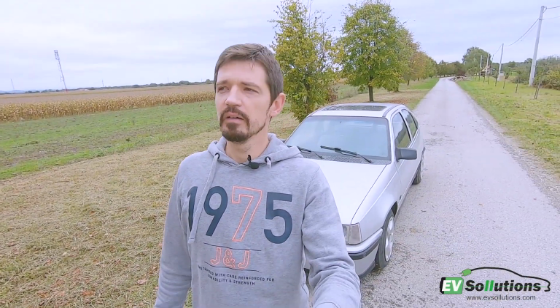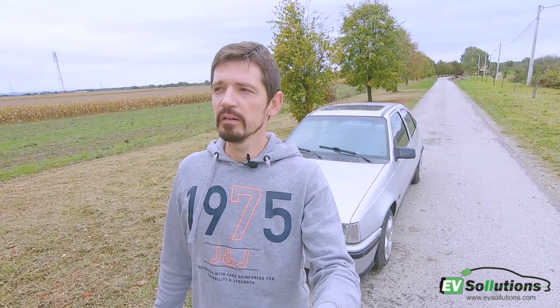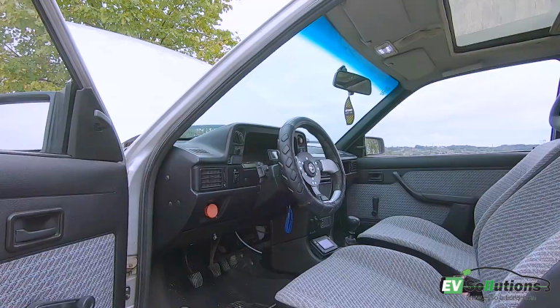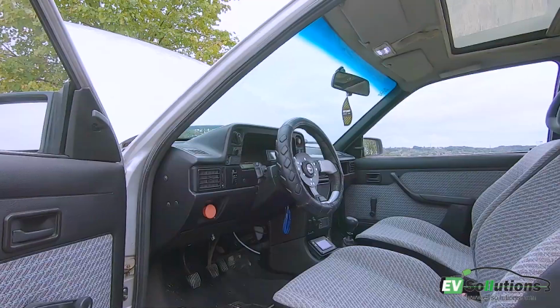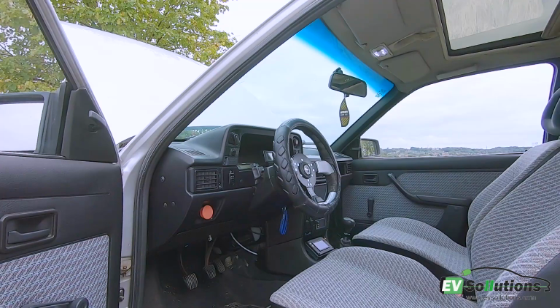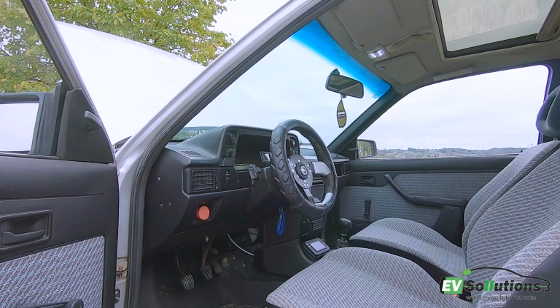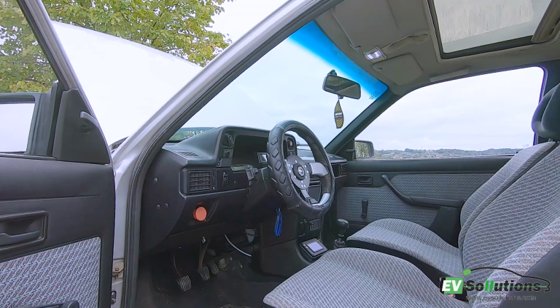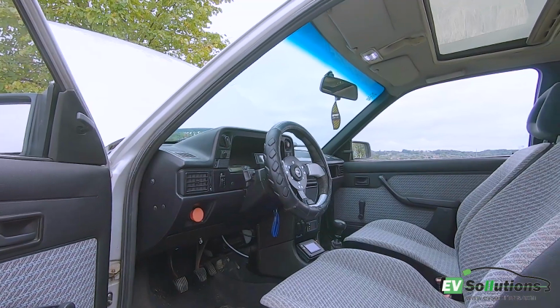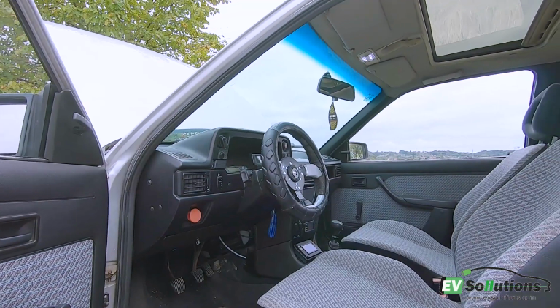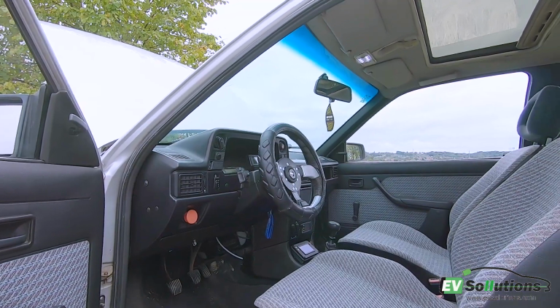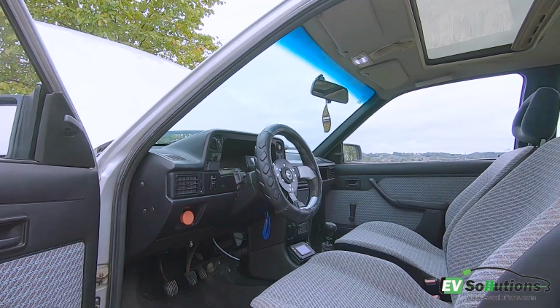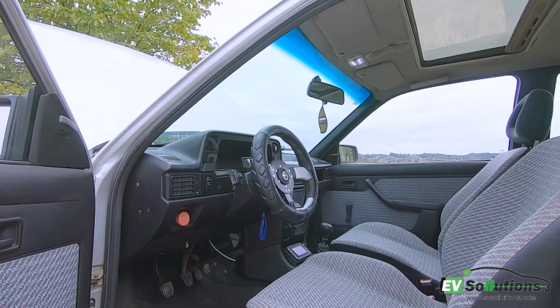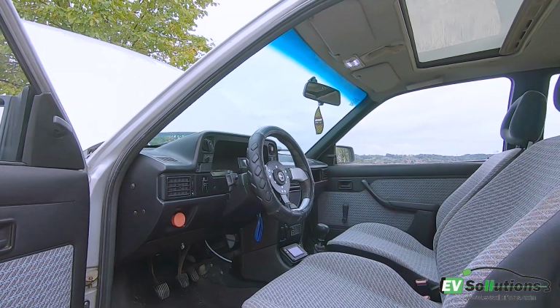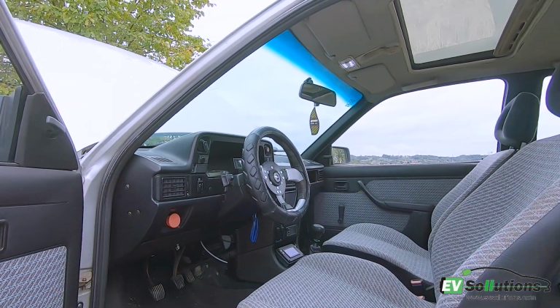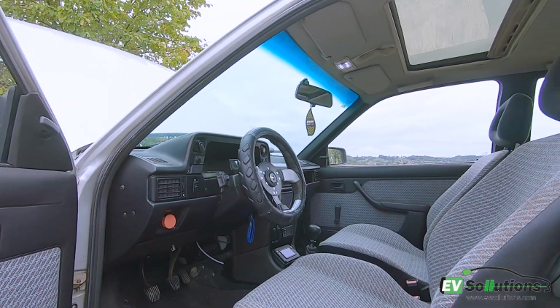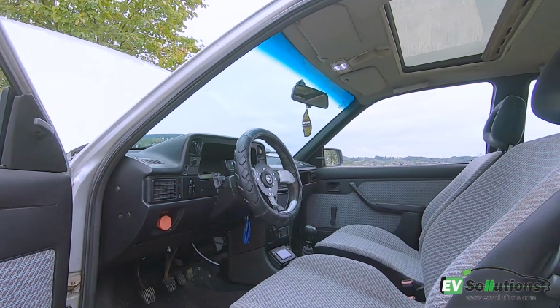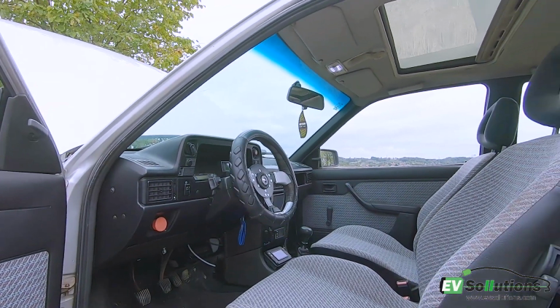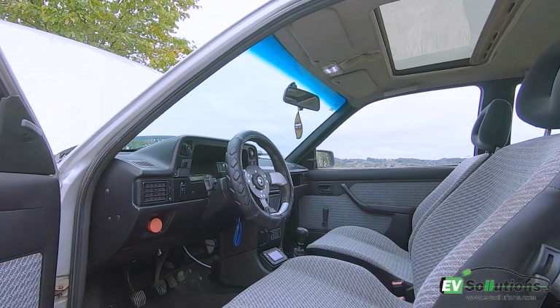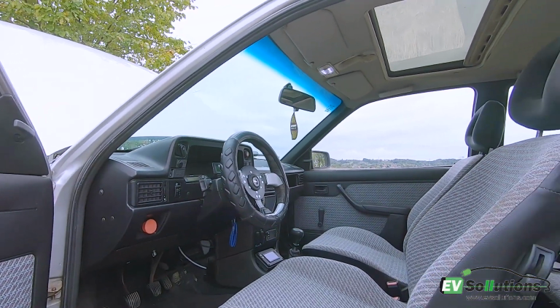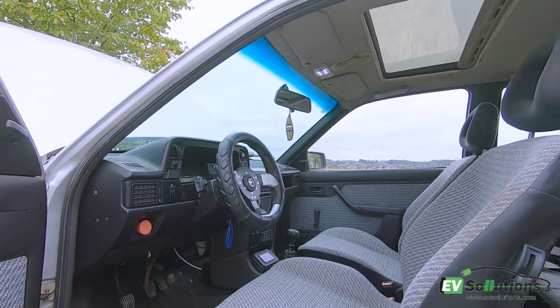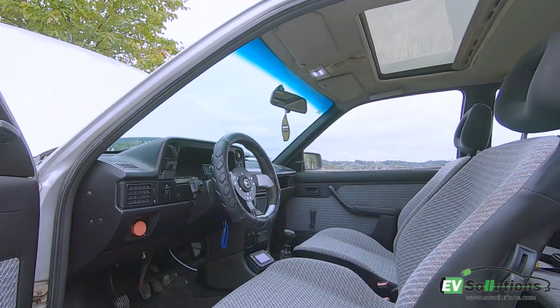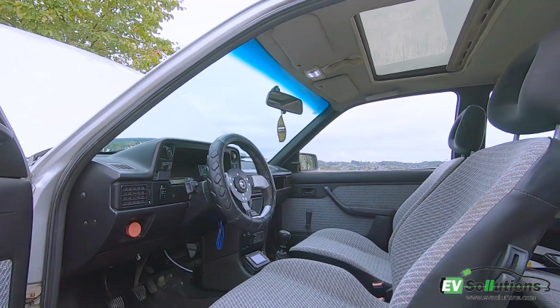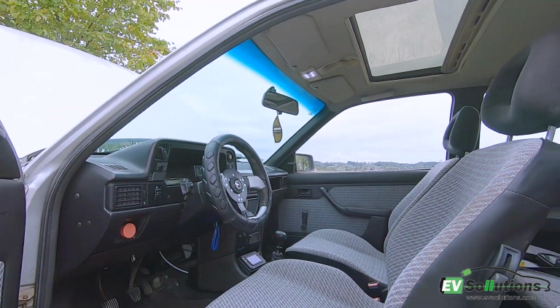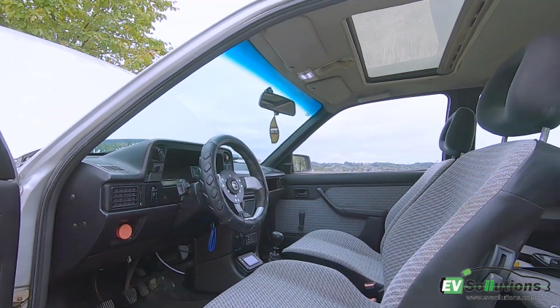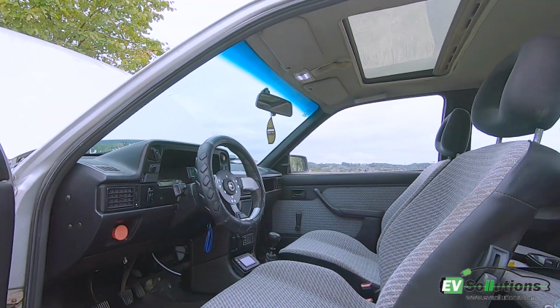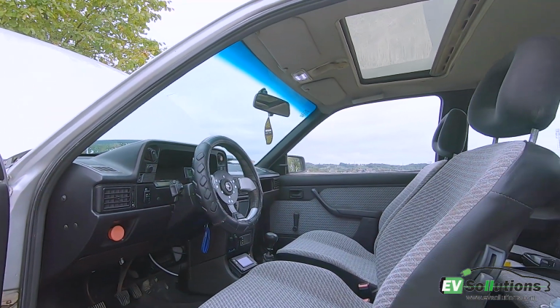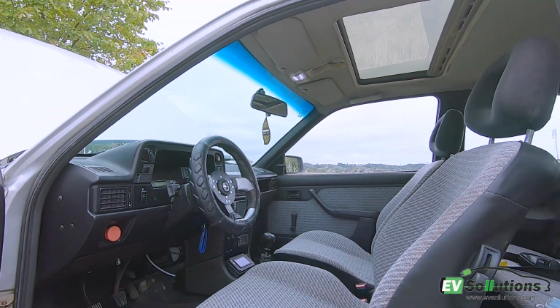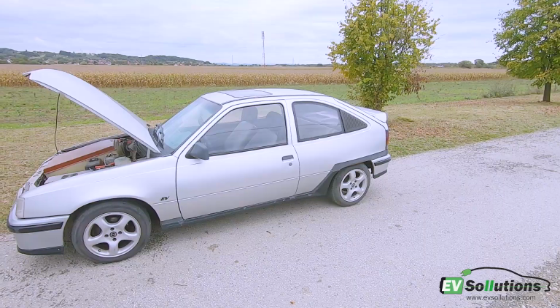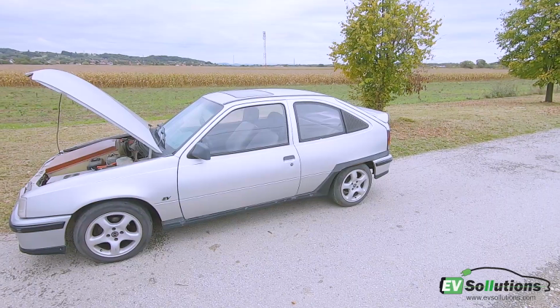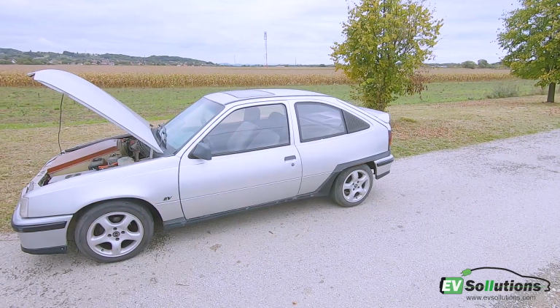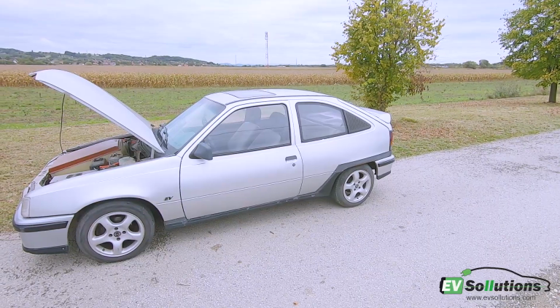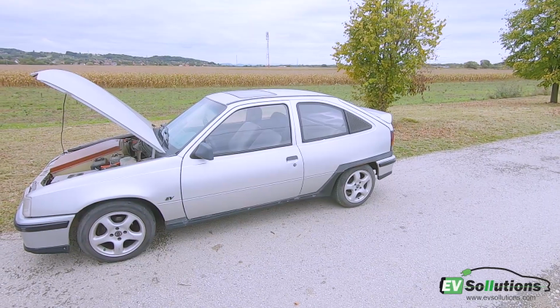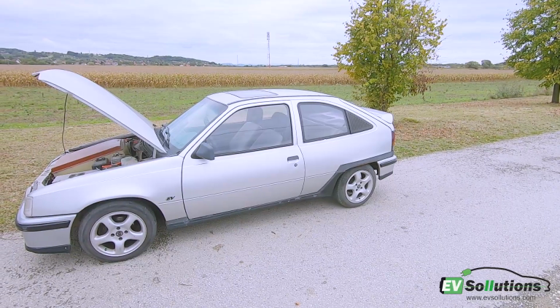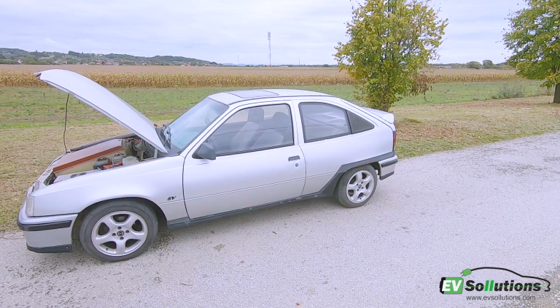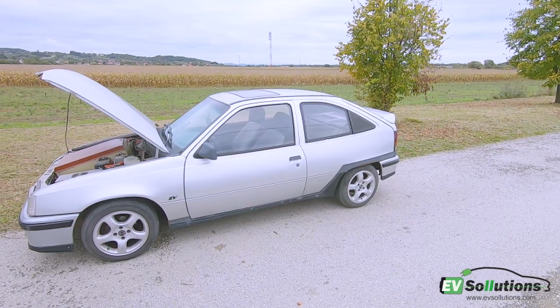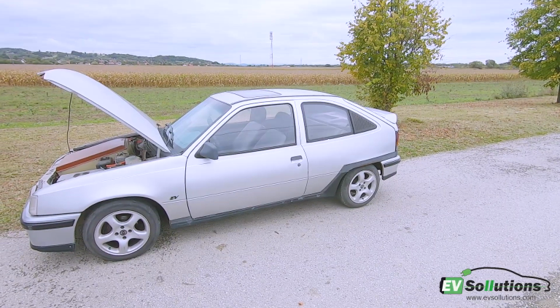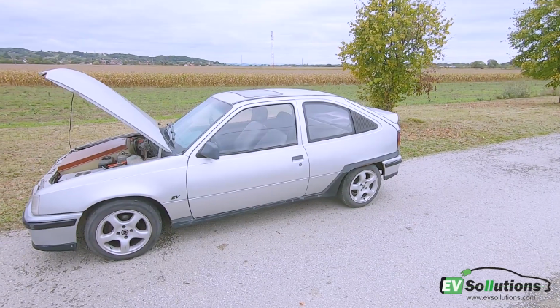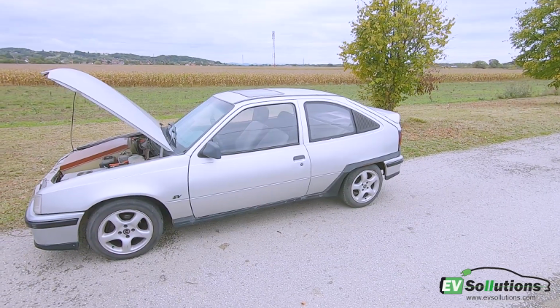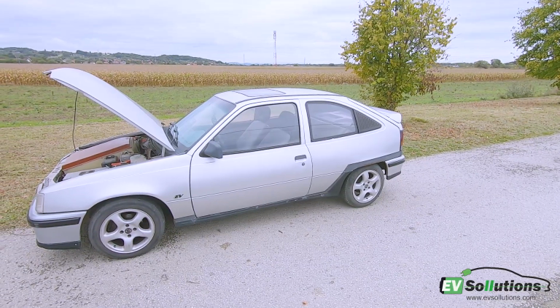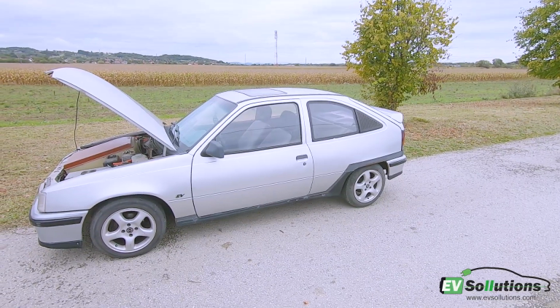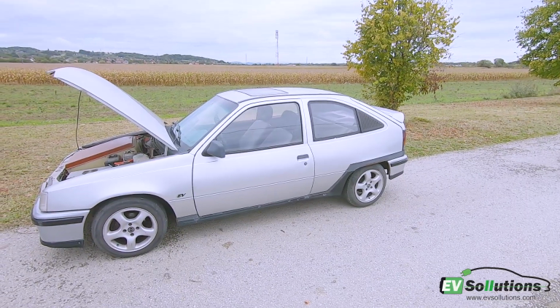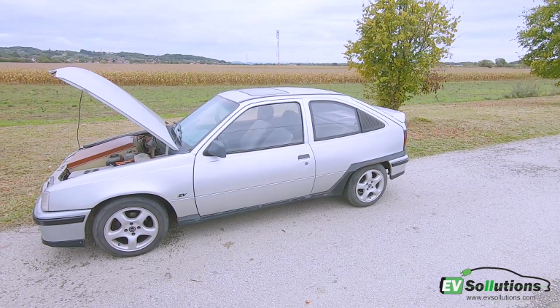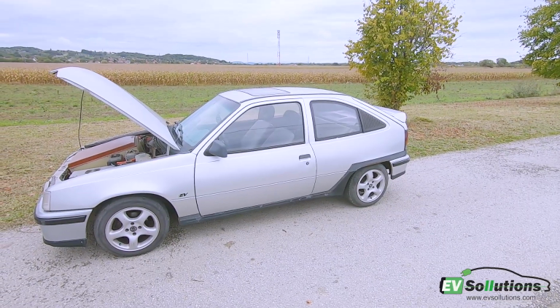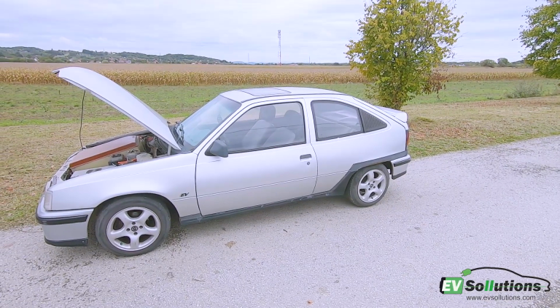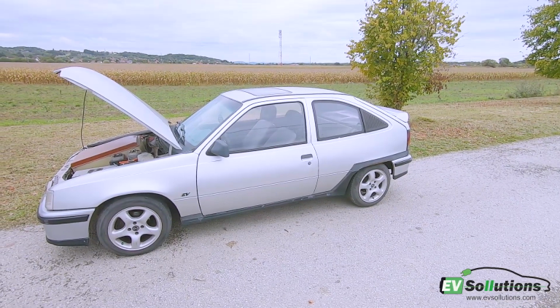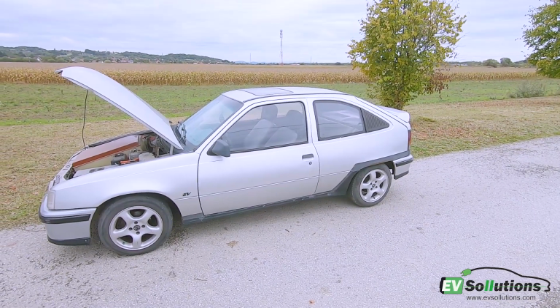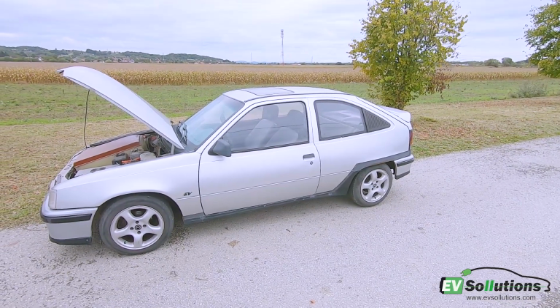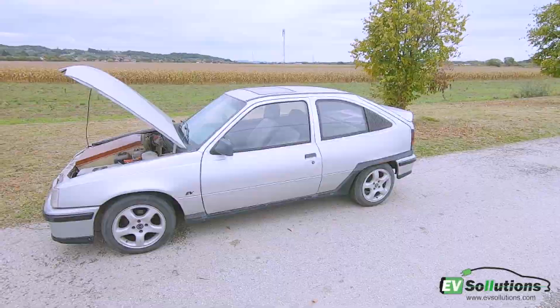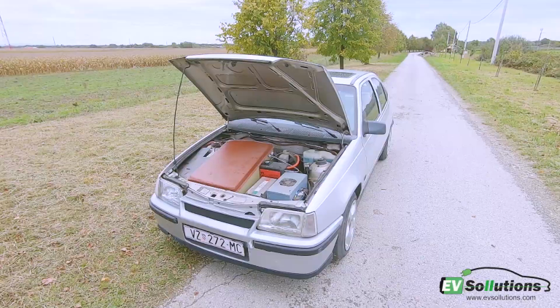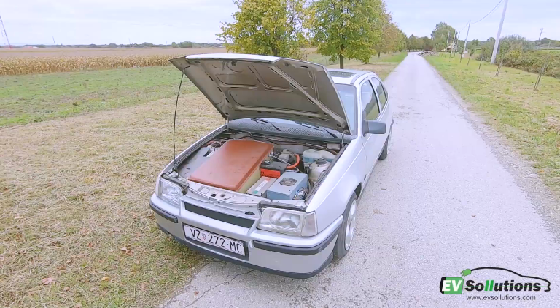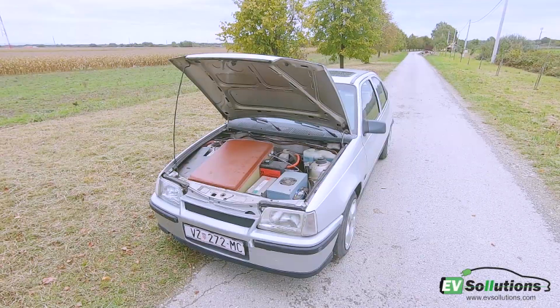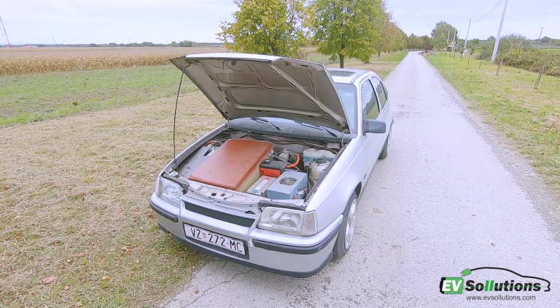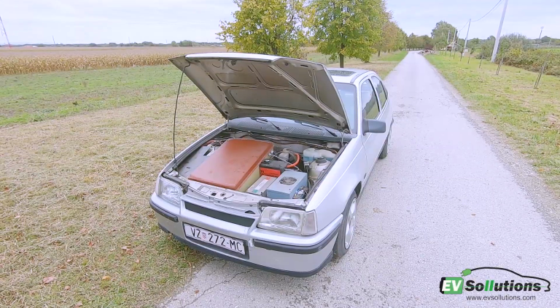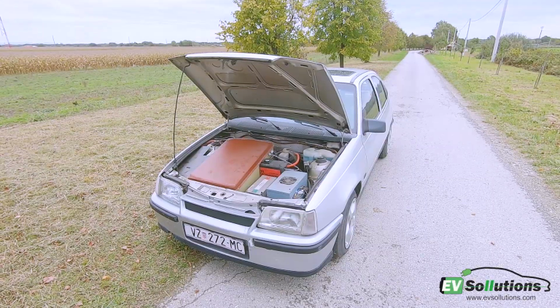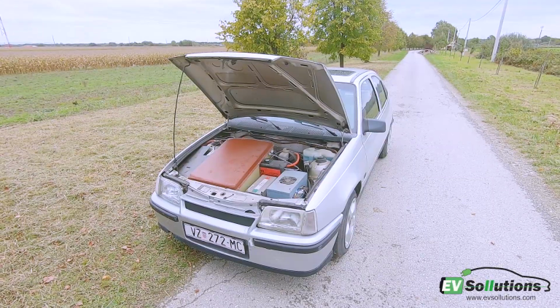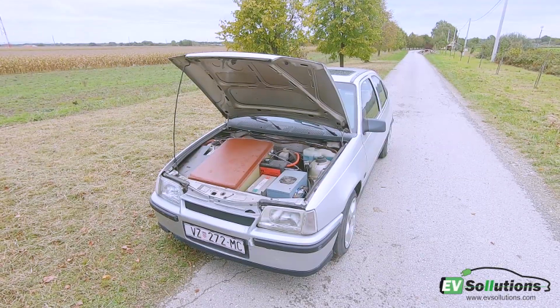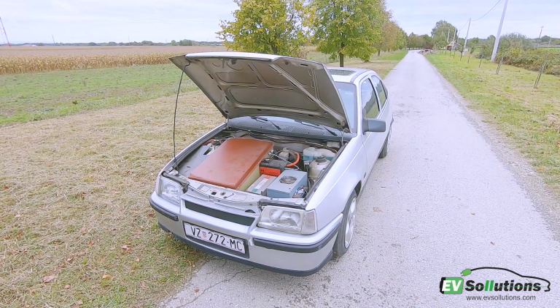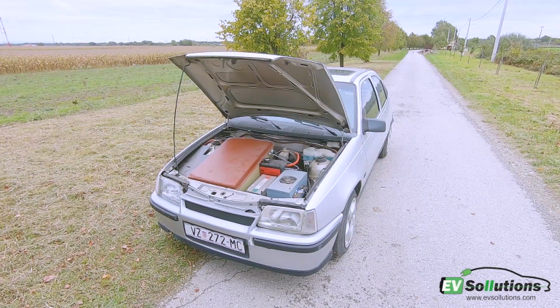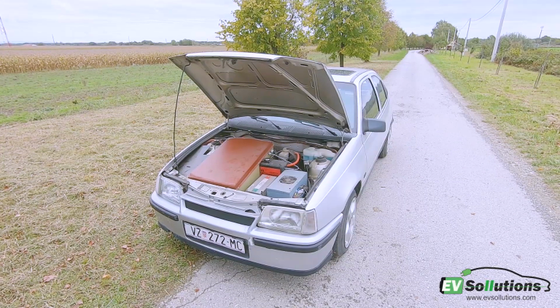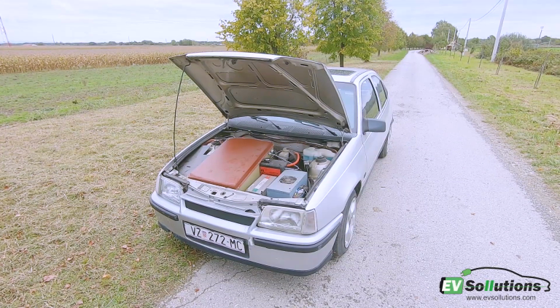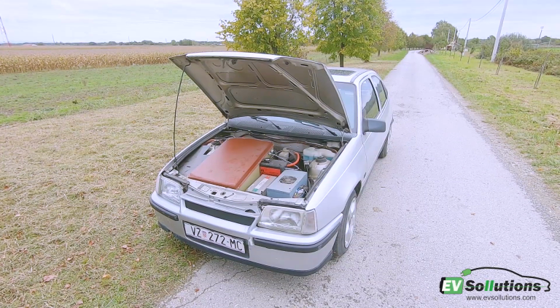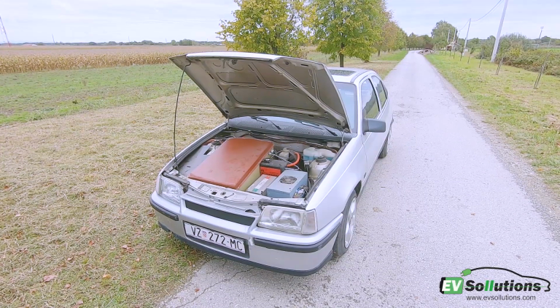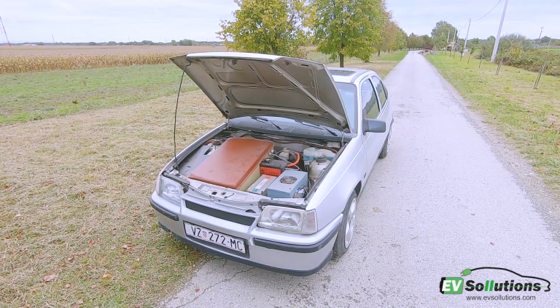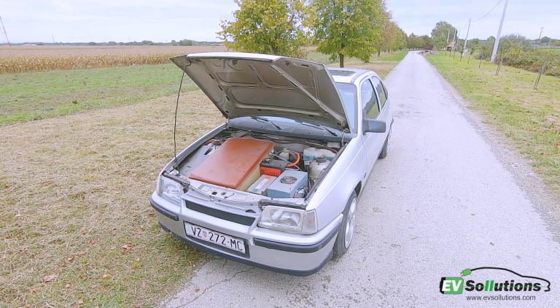This is a conversion that I made six years ago and I sold it one year ago when I finished my electric BMW.